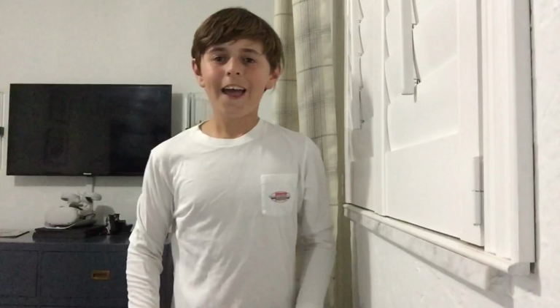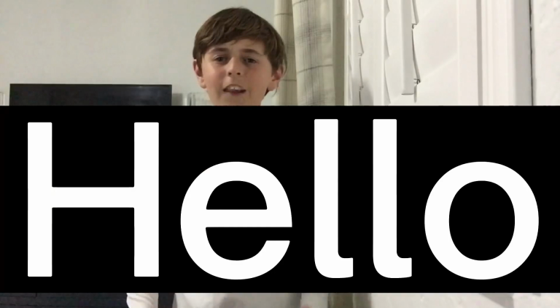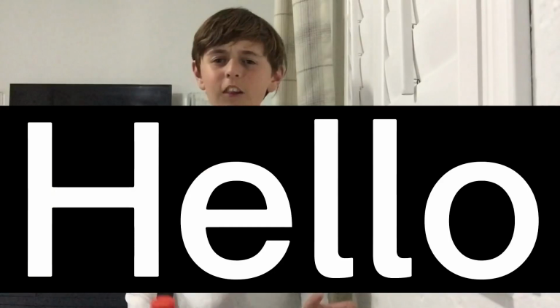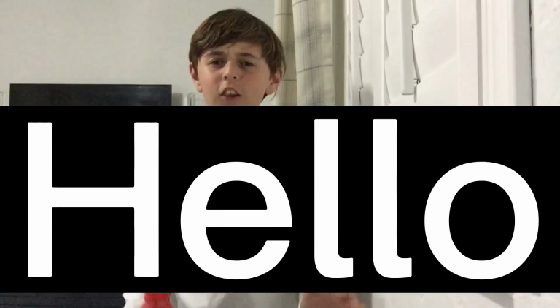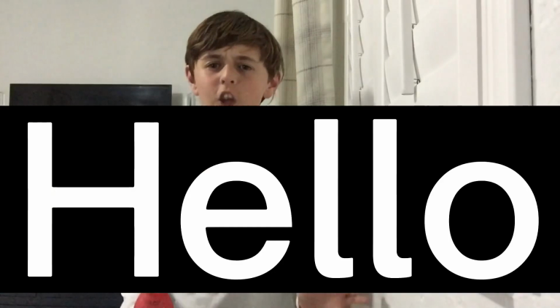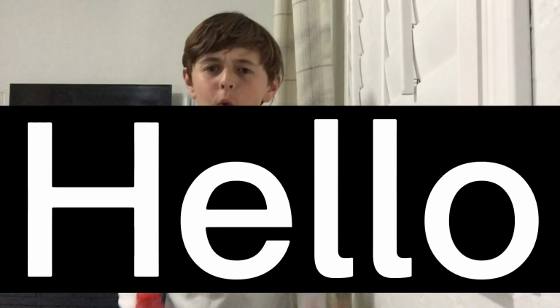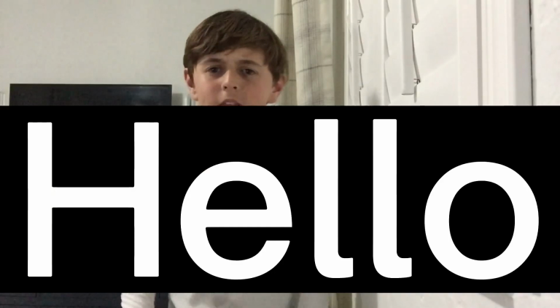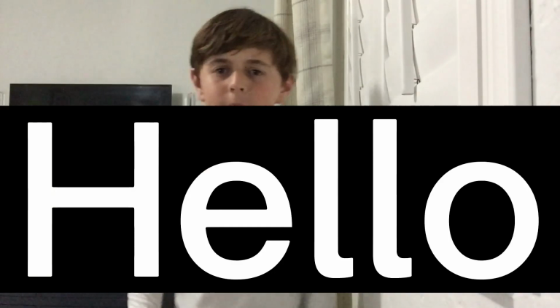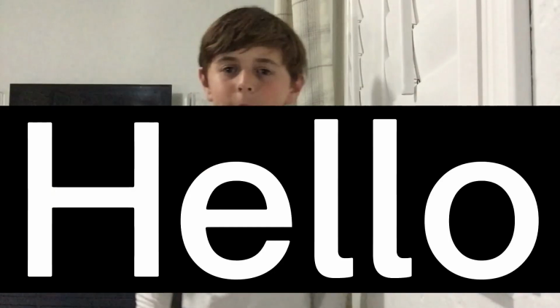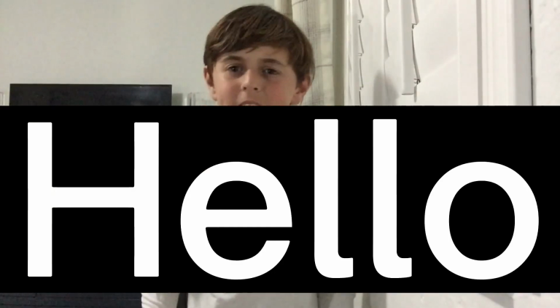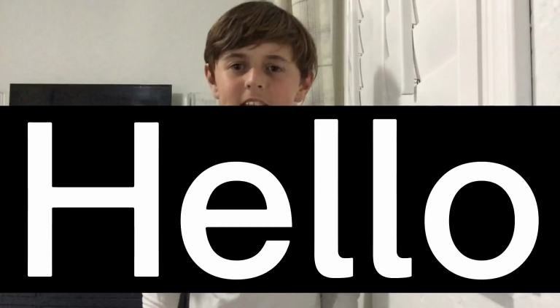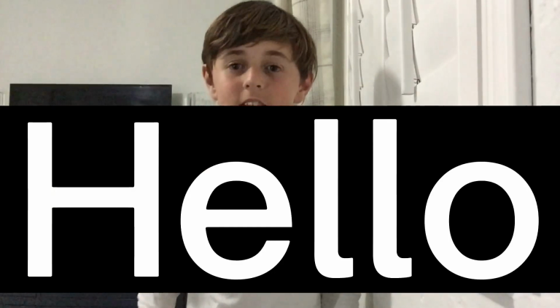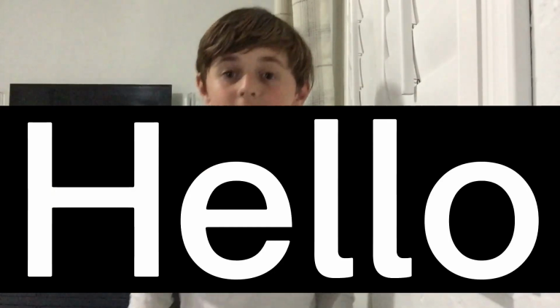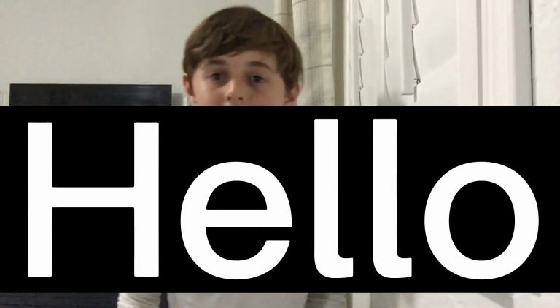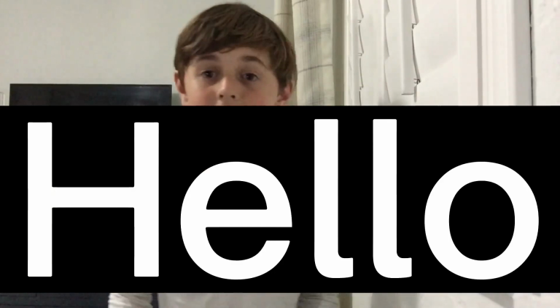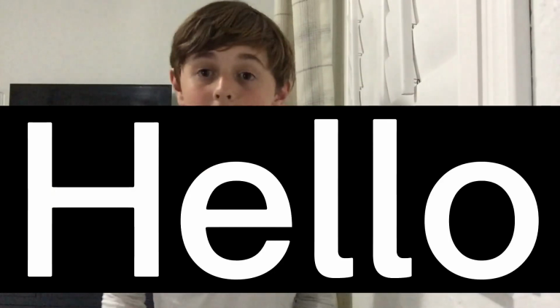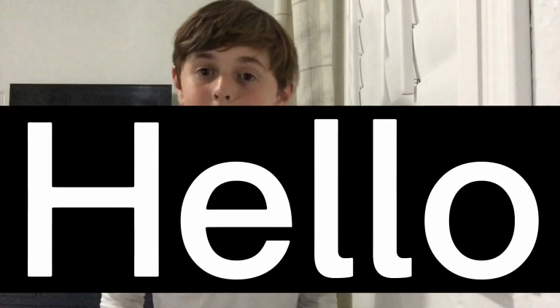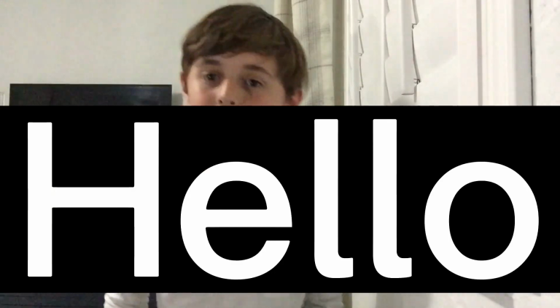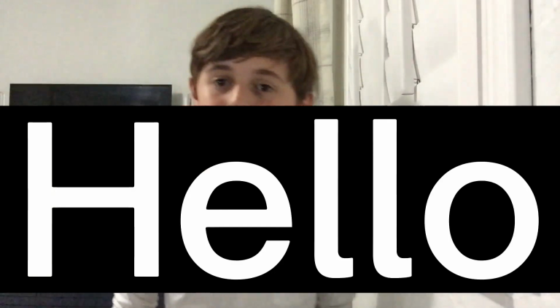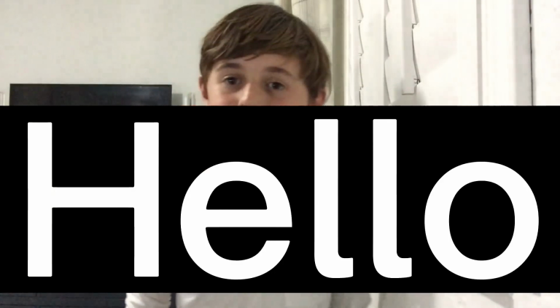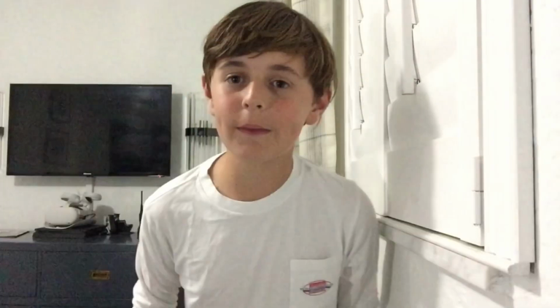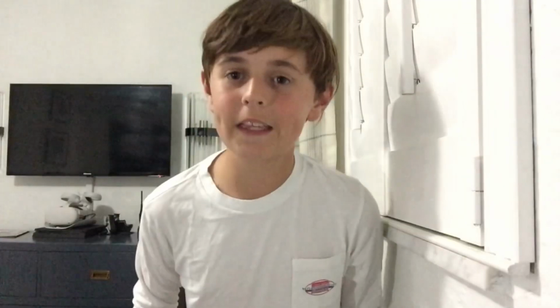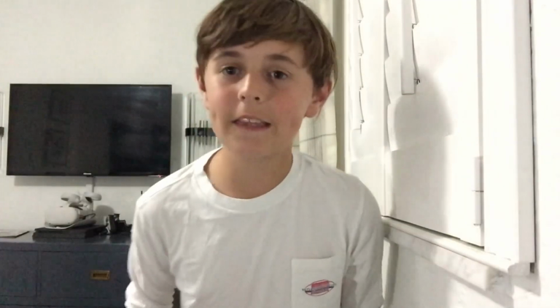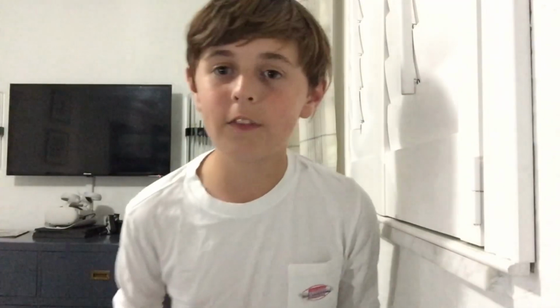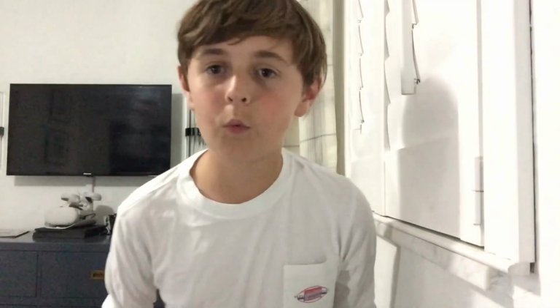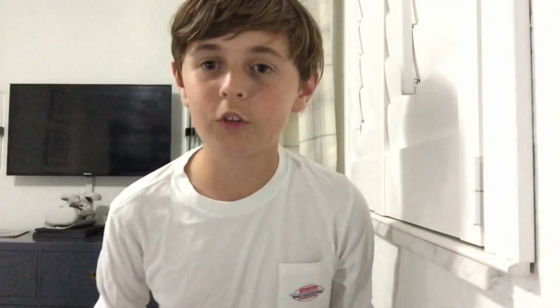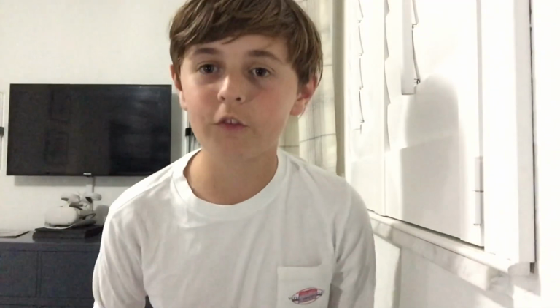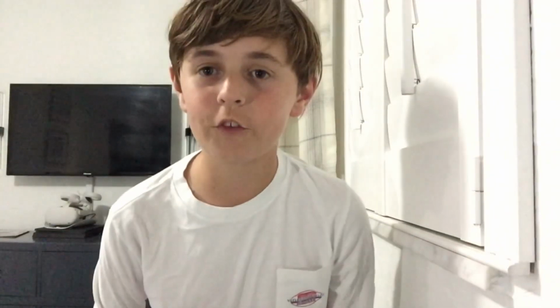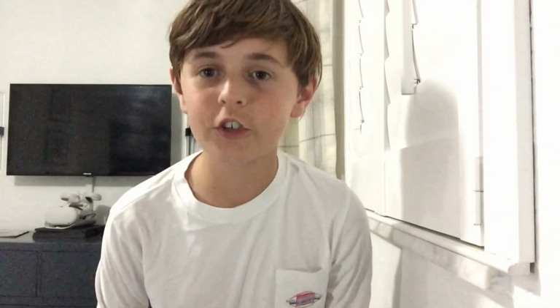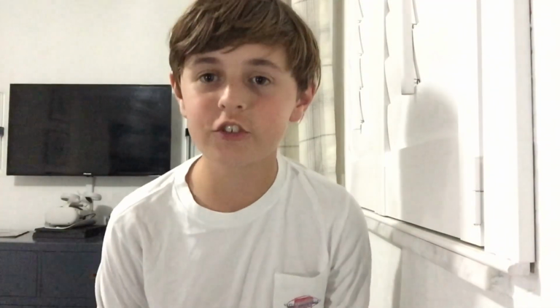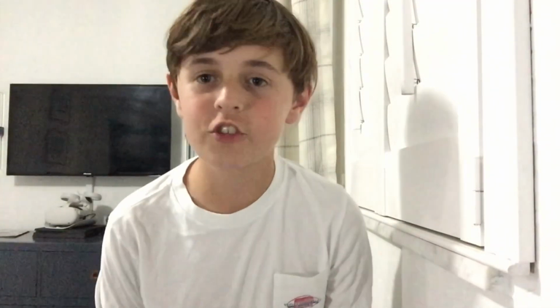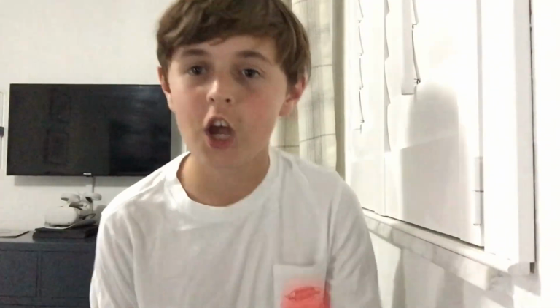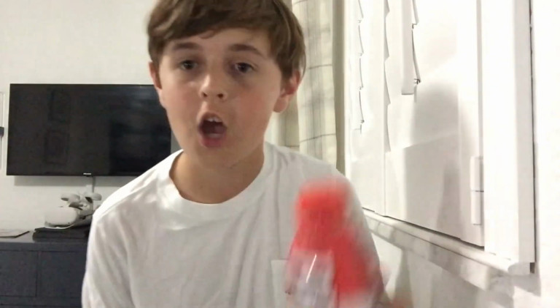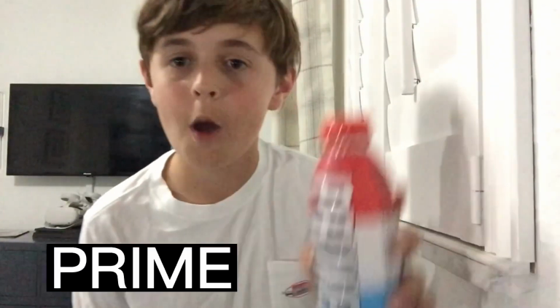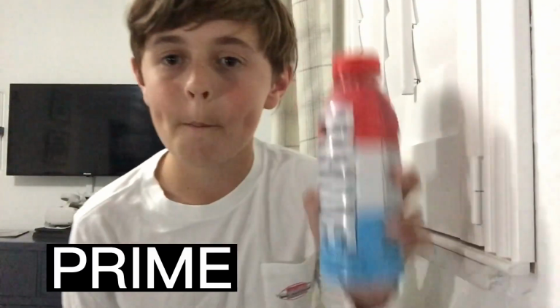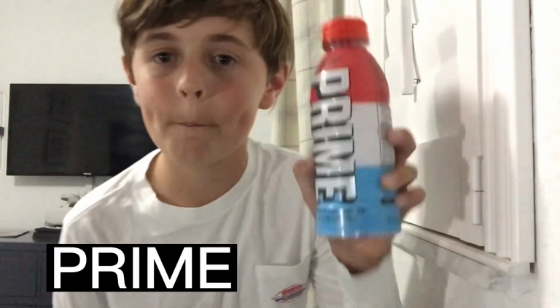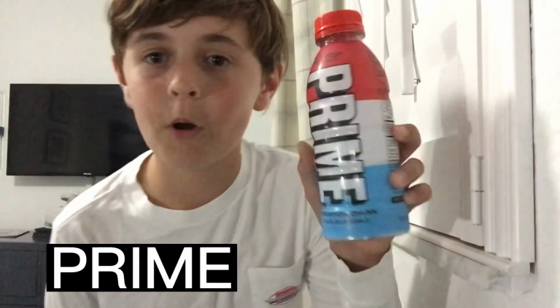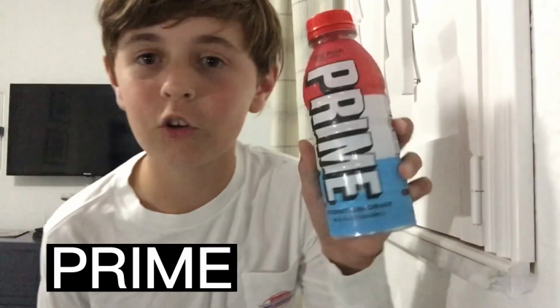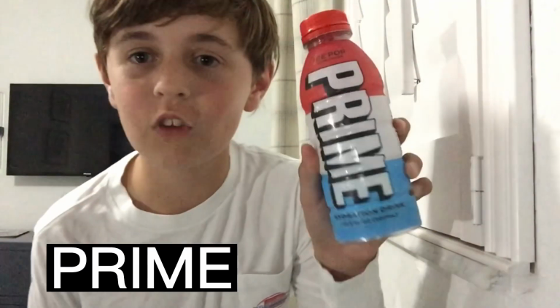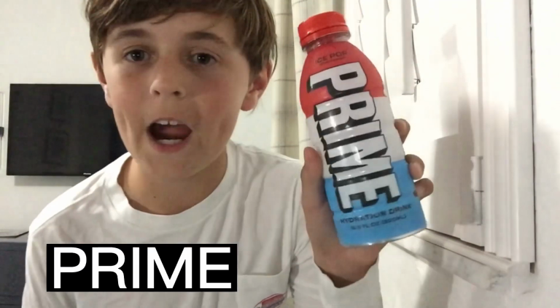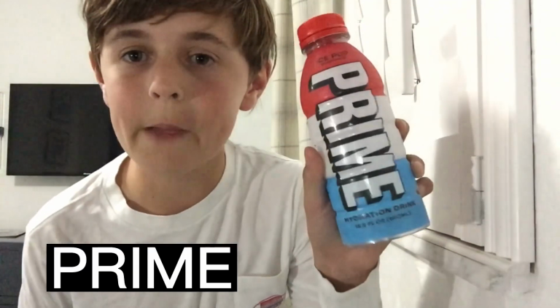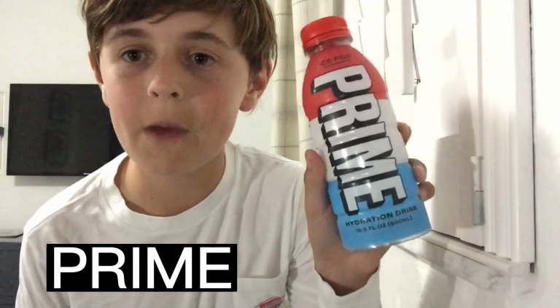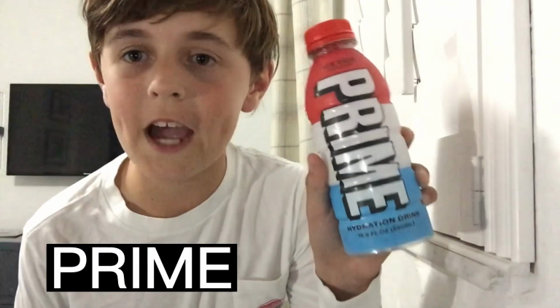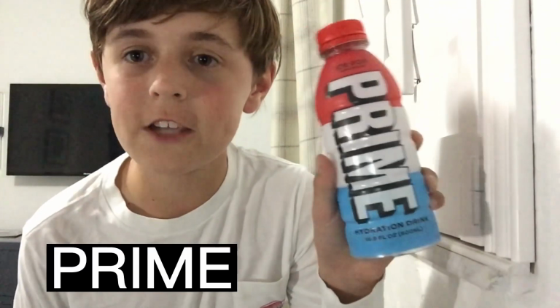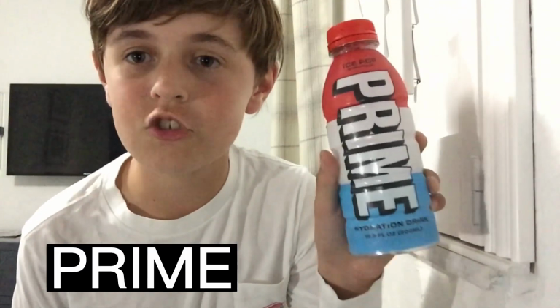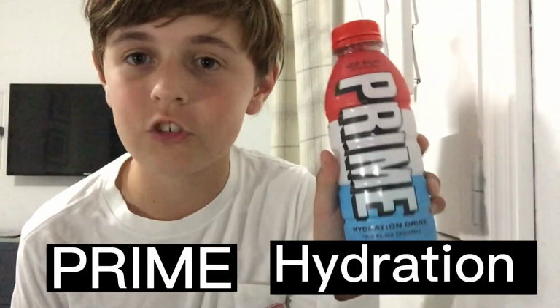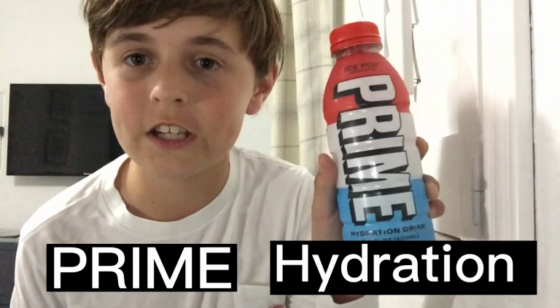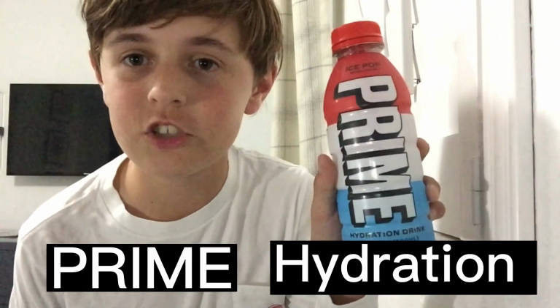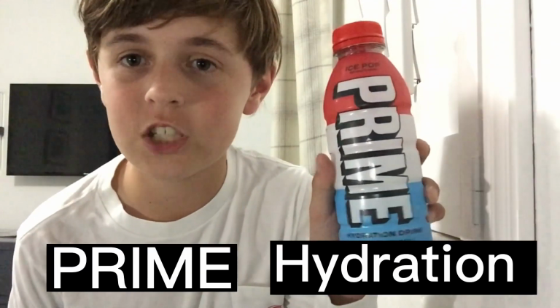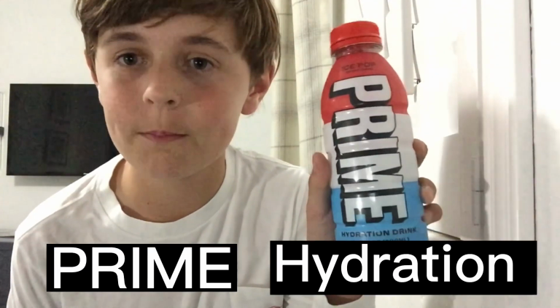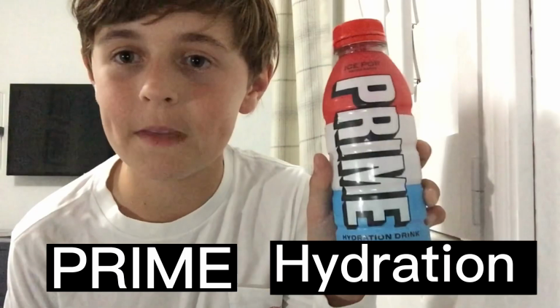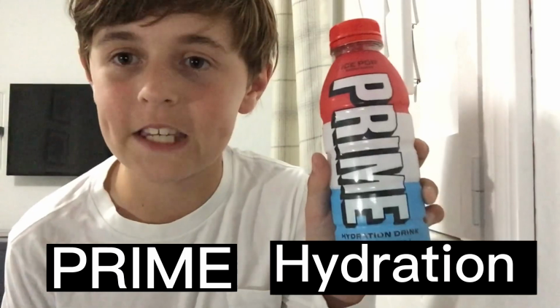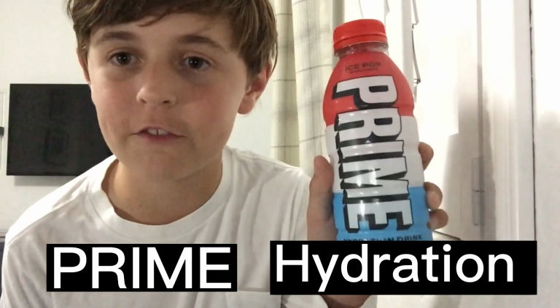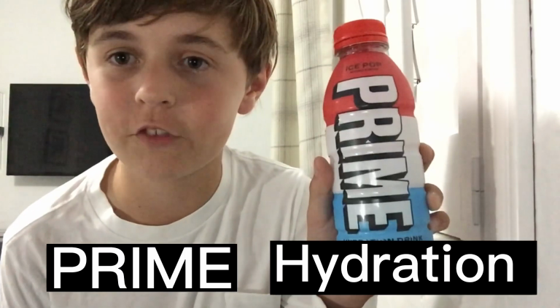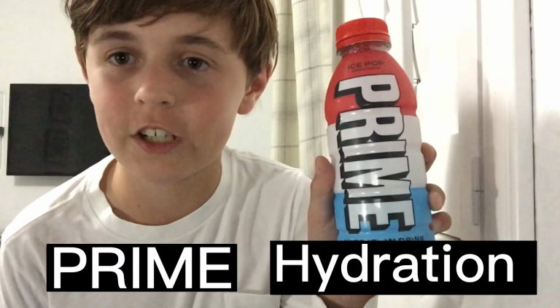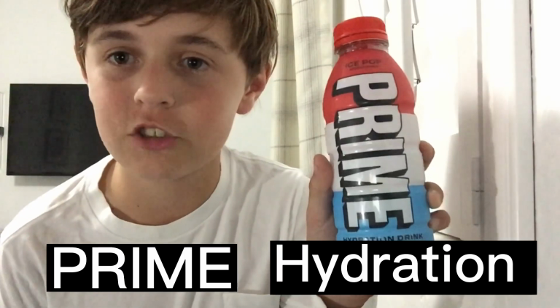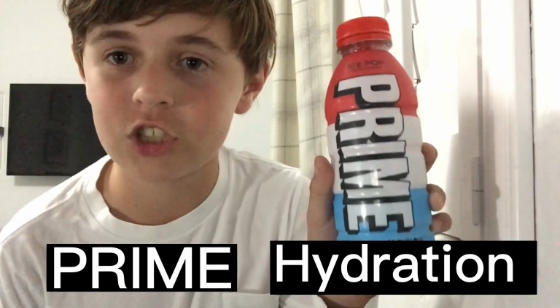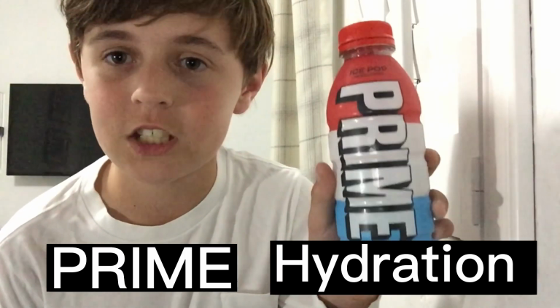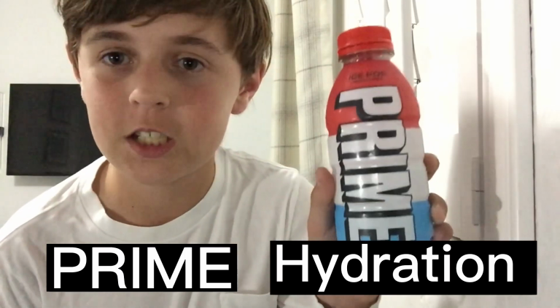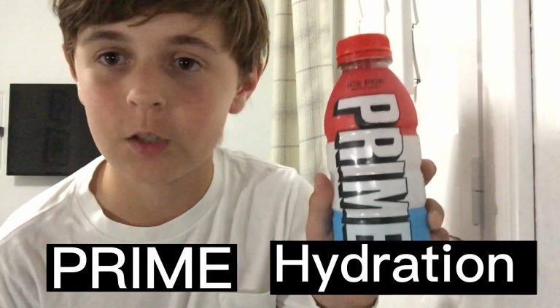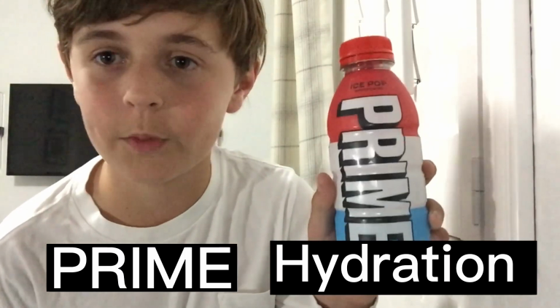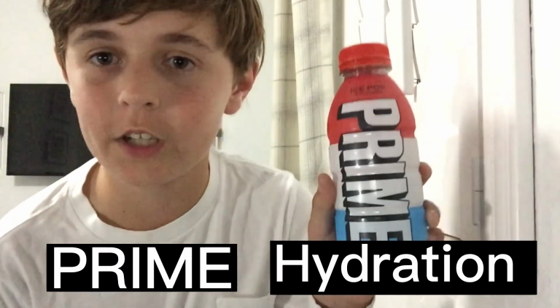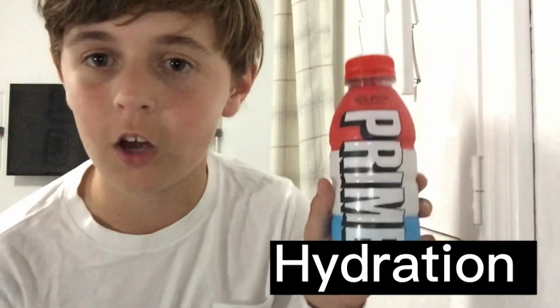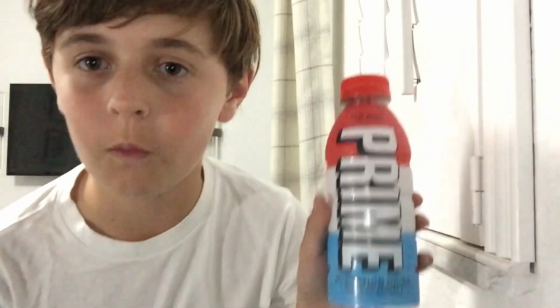Hello everybody! Today I'm going to be making the world's first Prime Hydration Mini Fridge. Here we go.